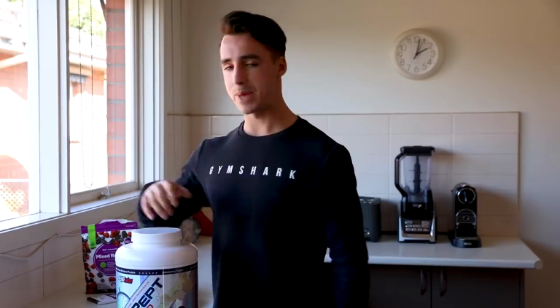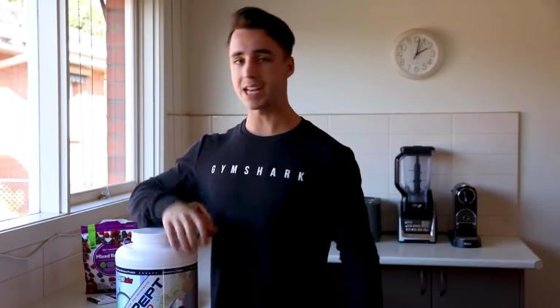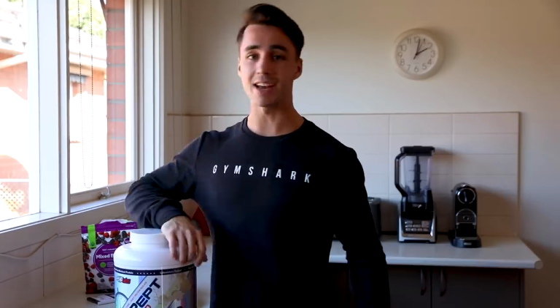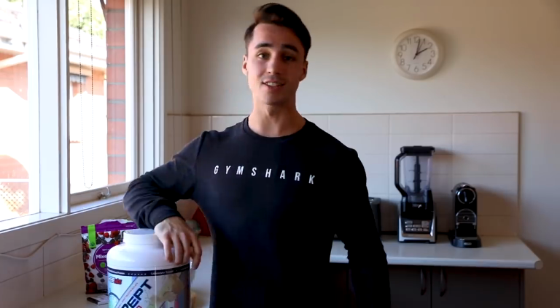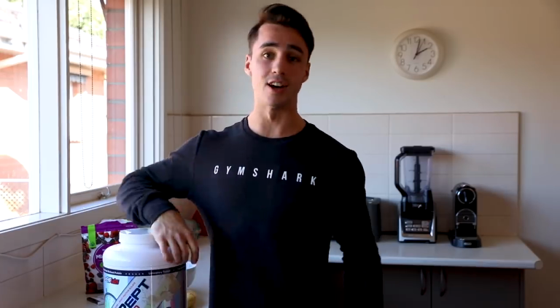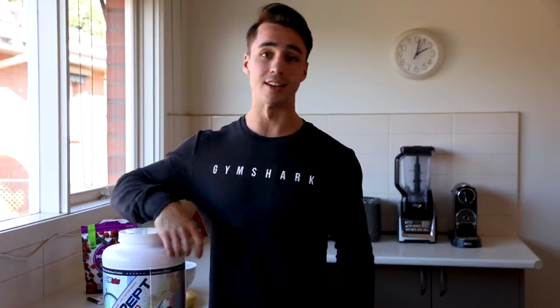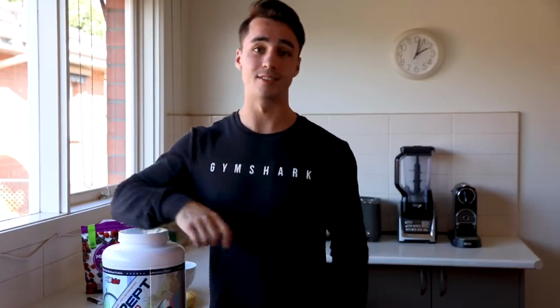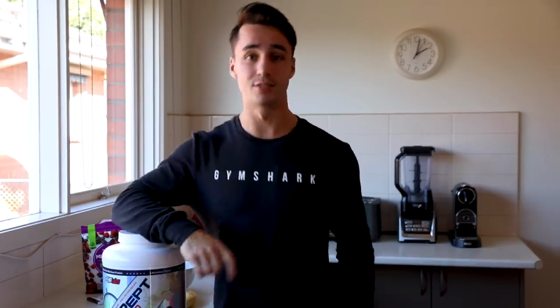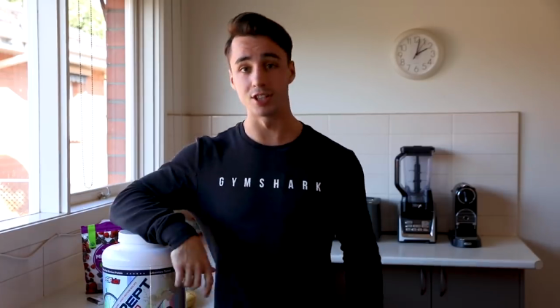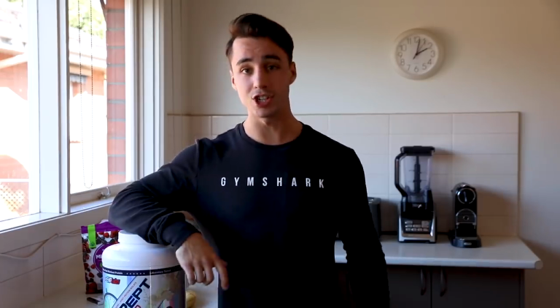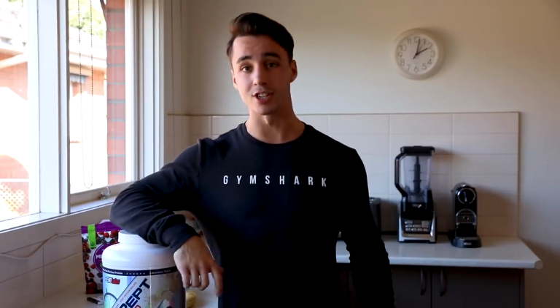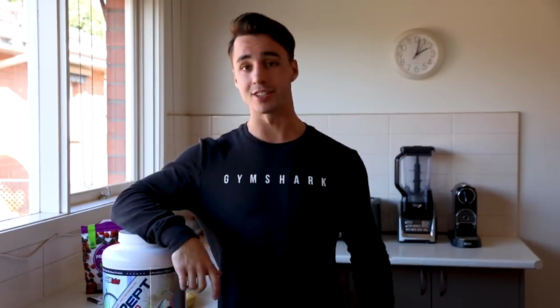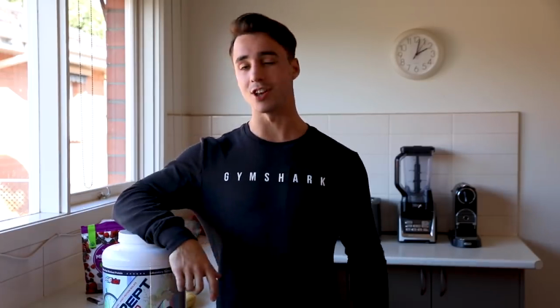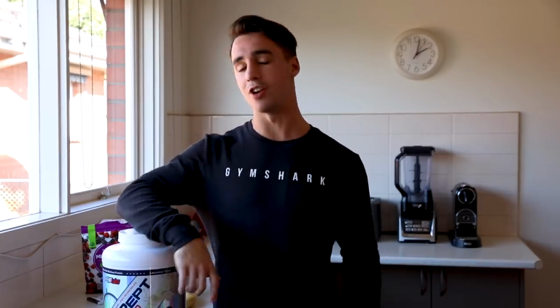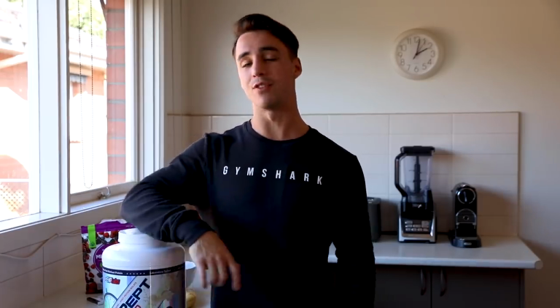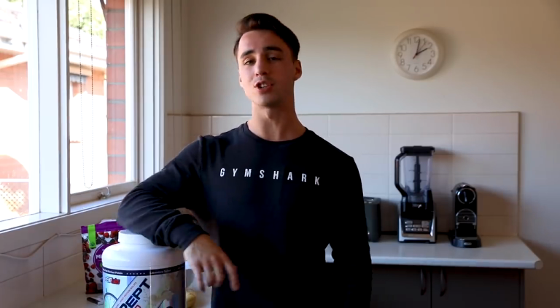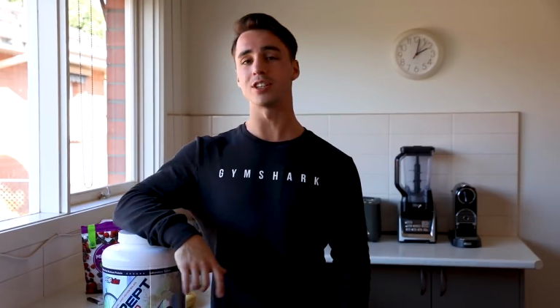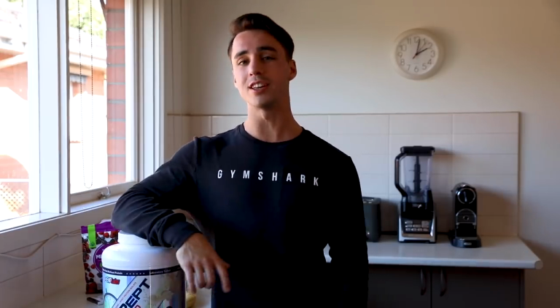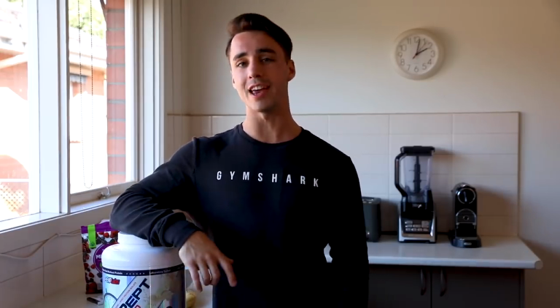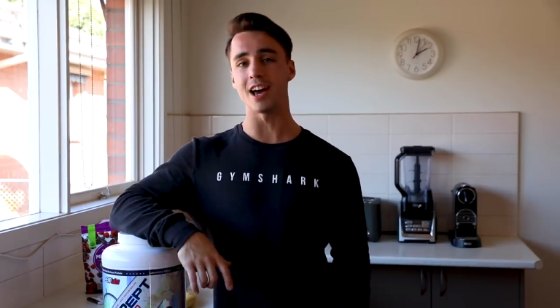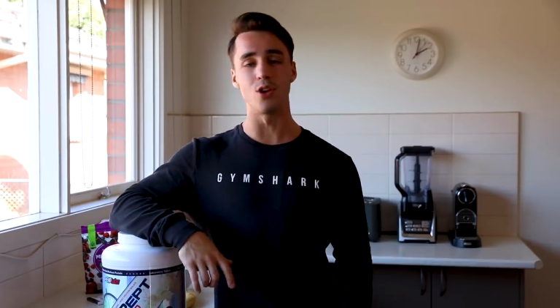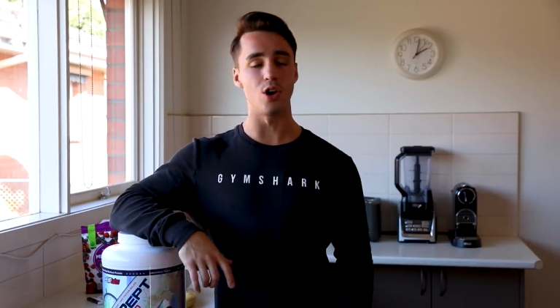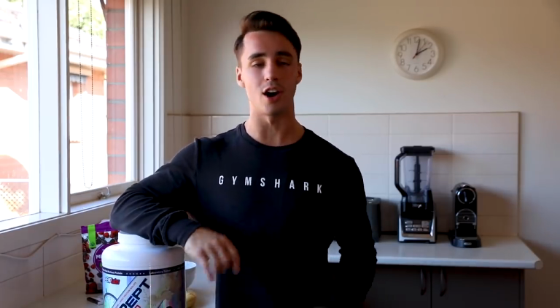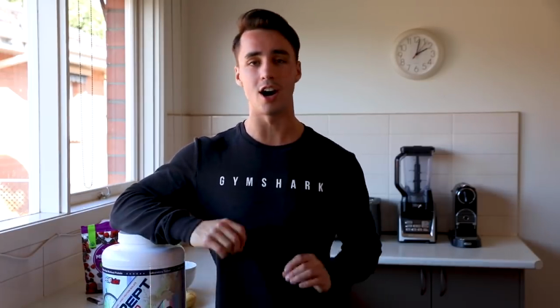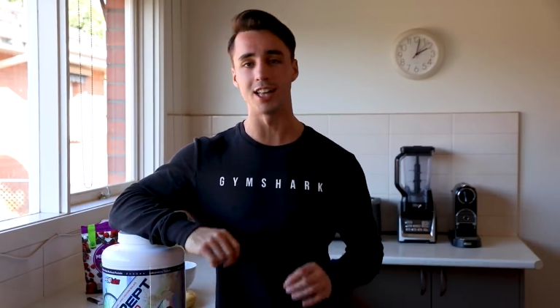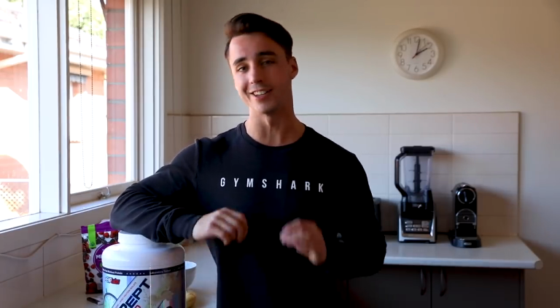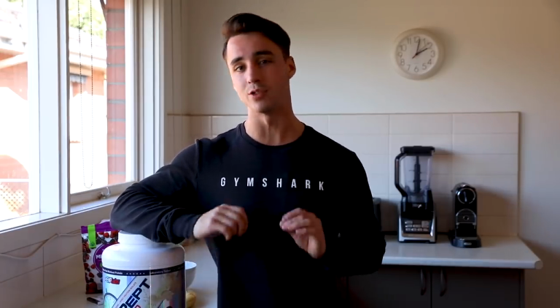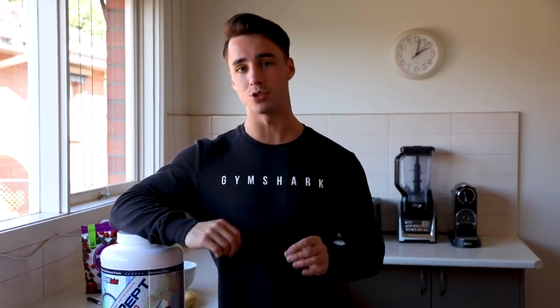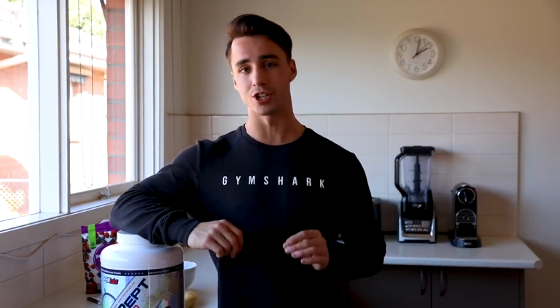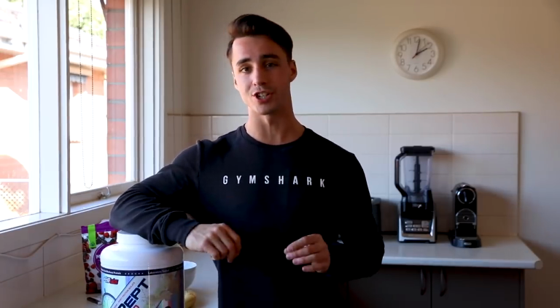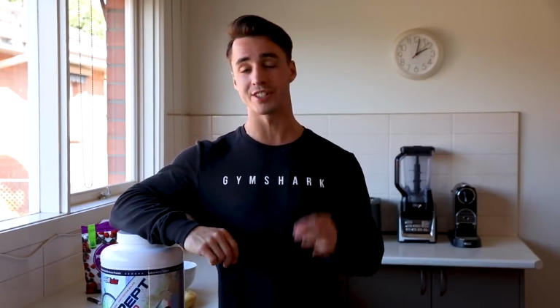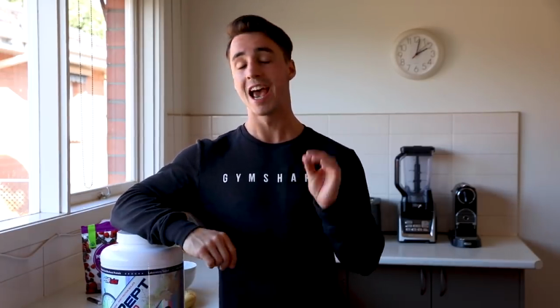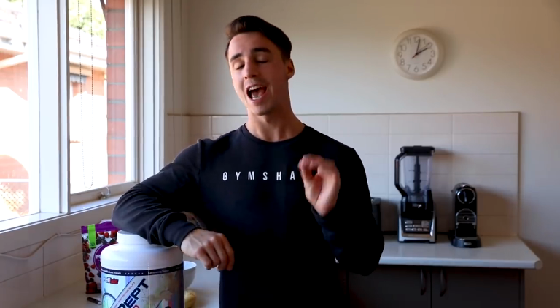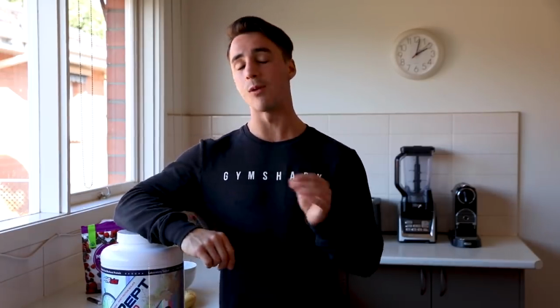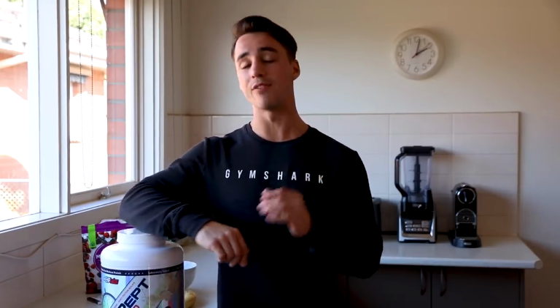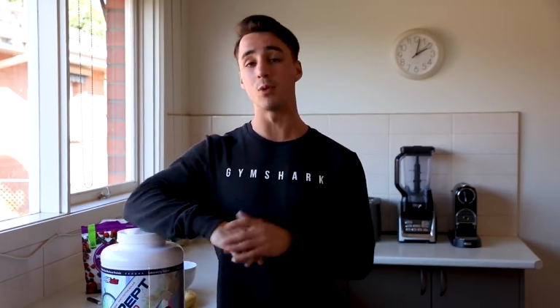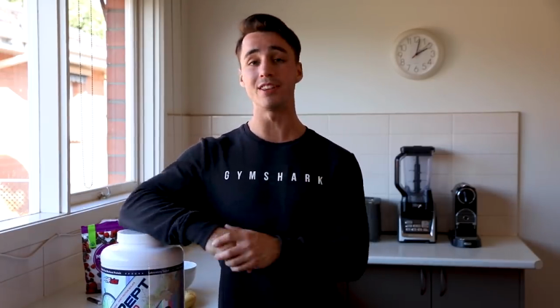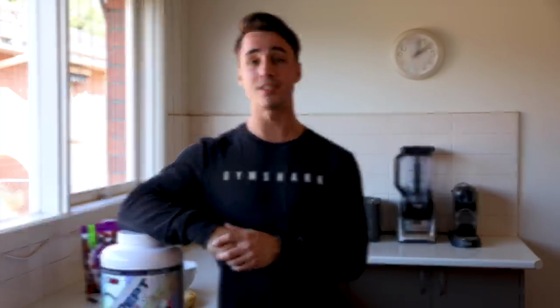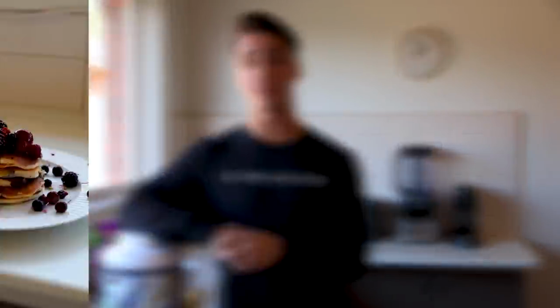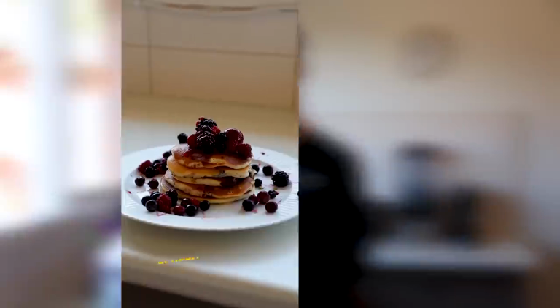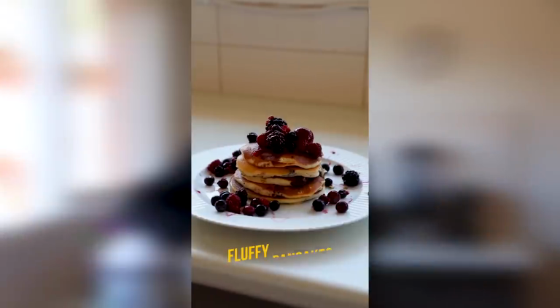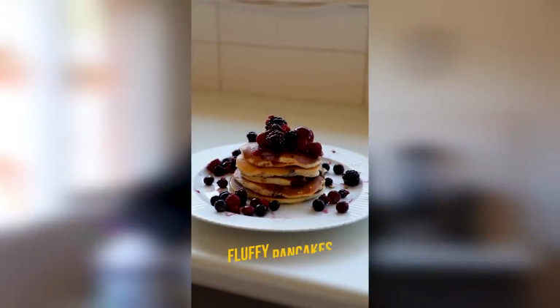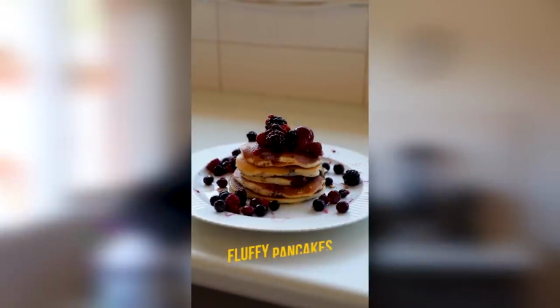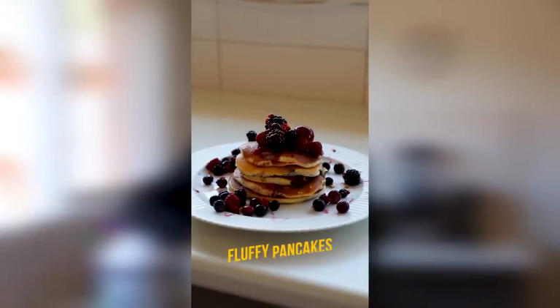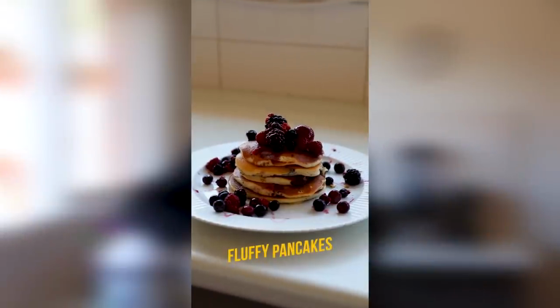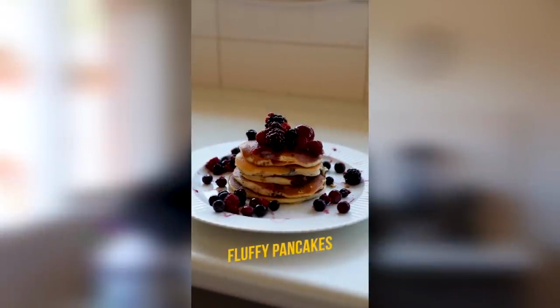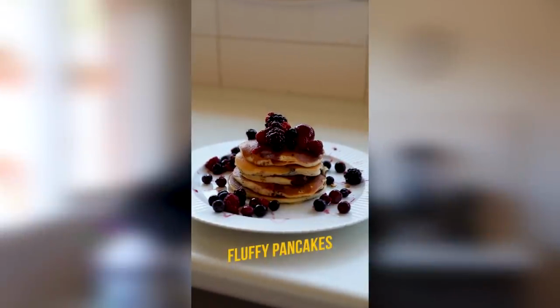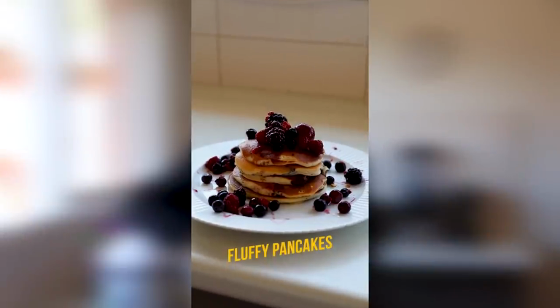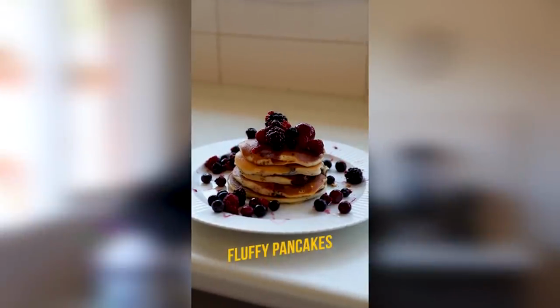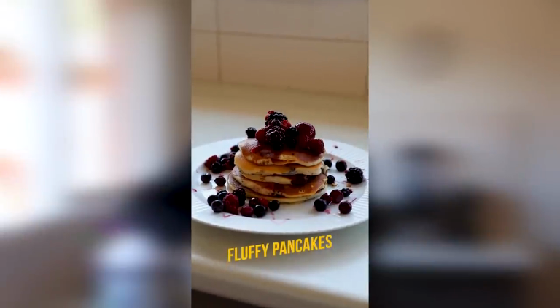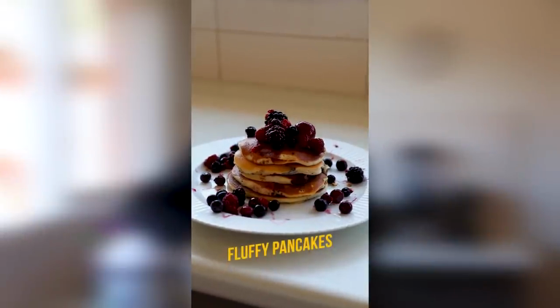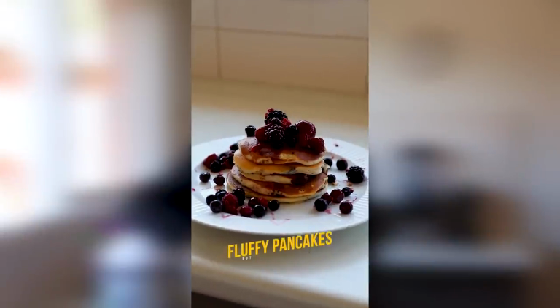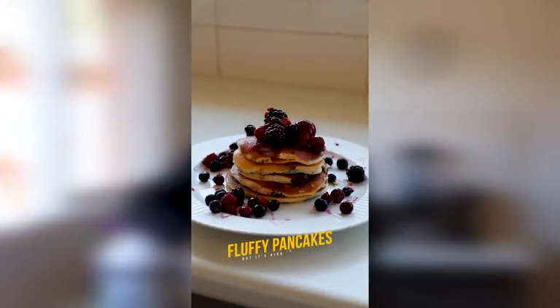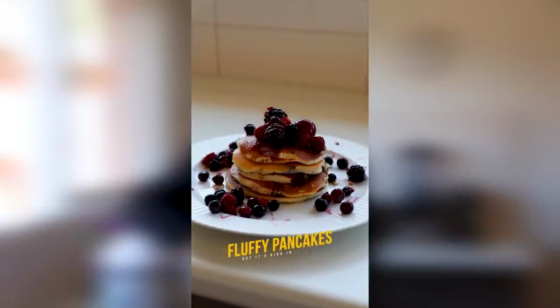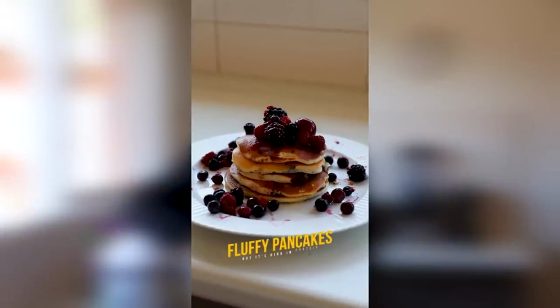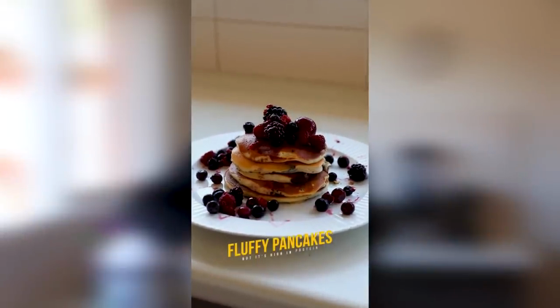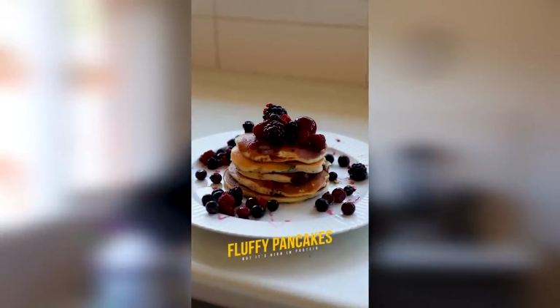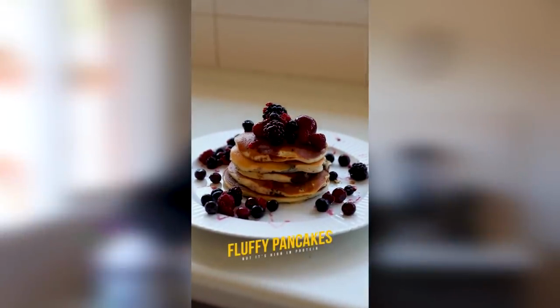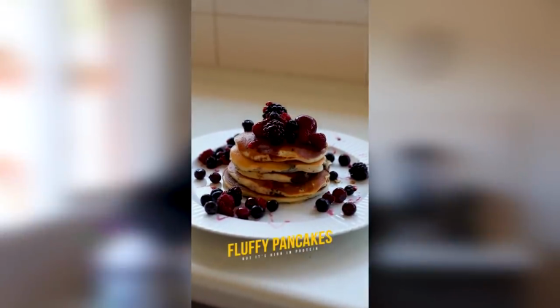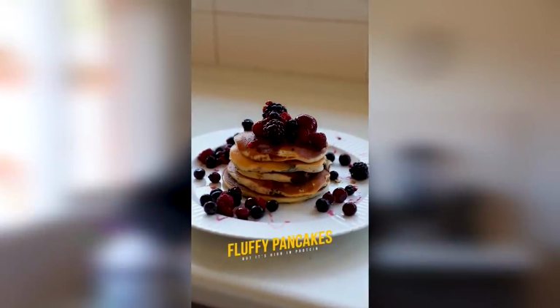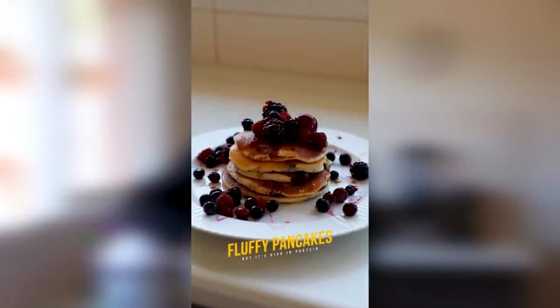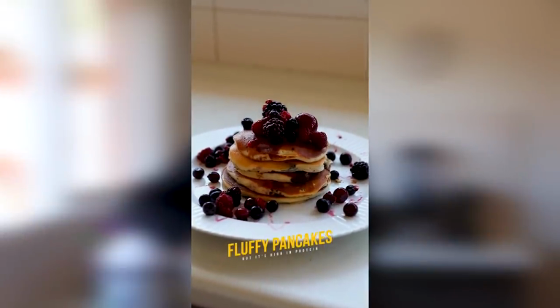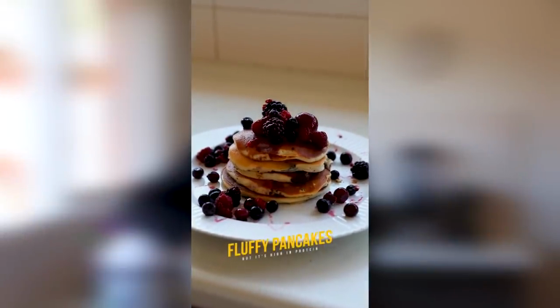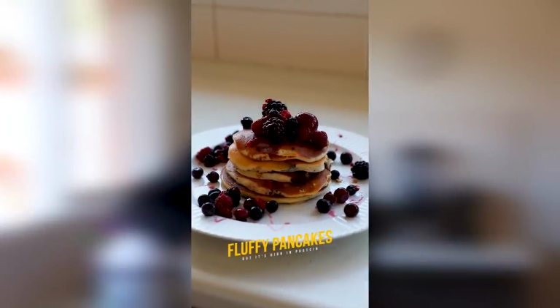Pancakes, guys — delicious. Unfortunately, they are not highly nutritious. However, with this video, I am looking to change that once and for all.